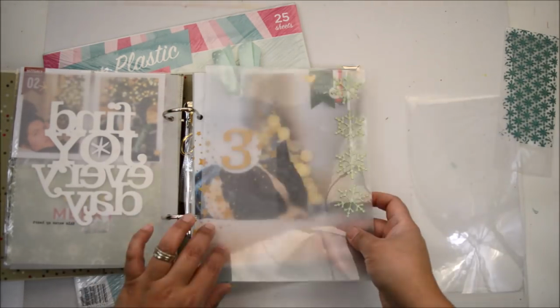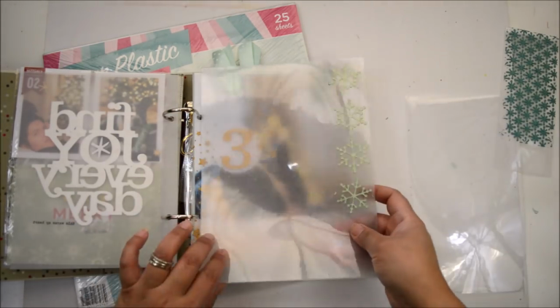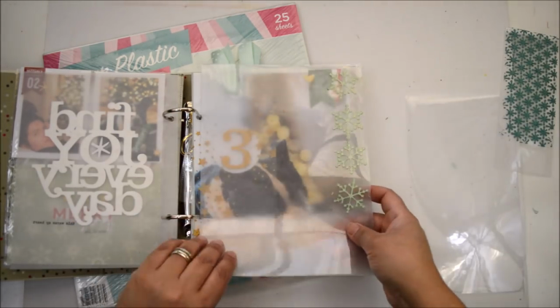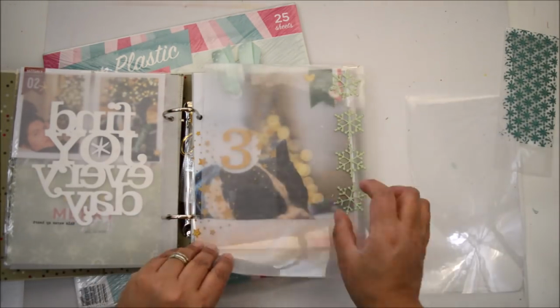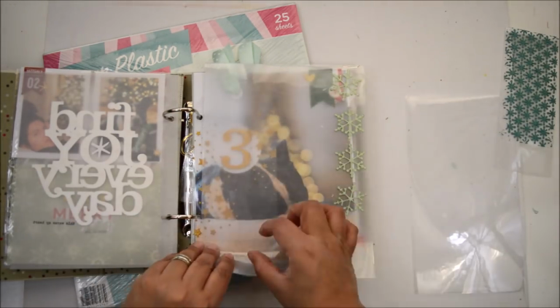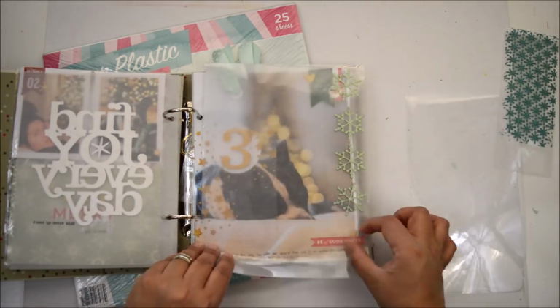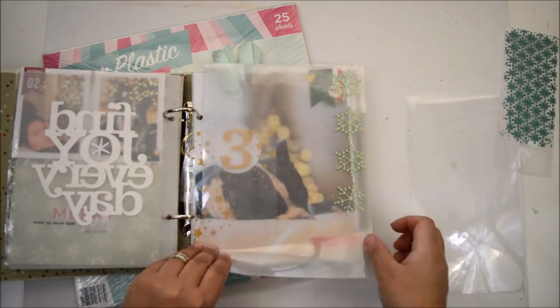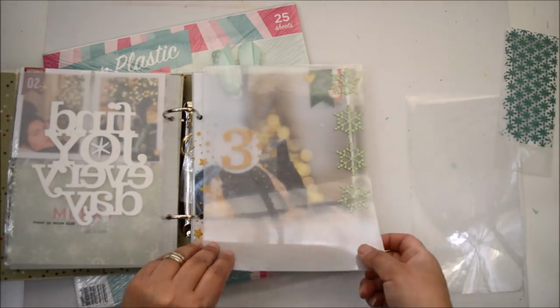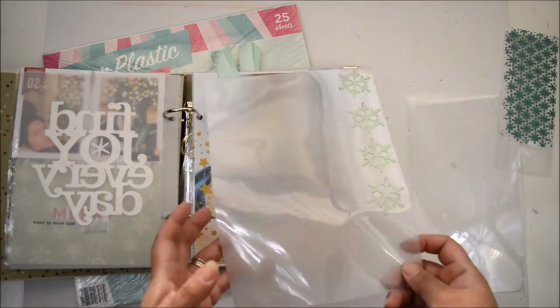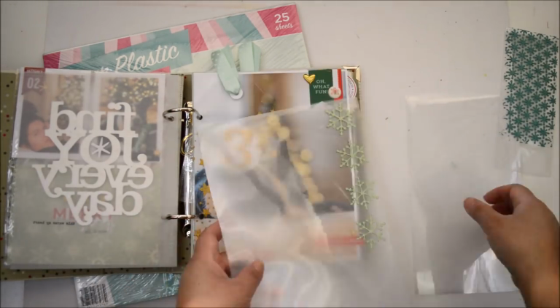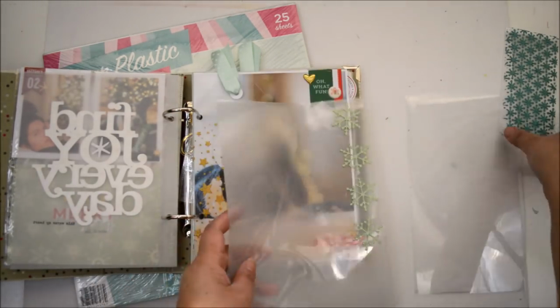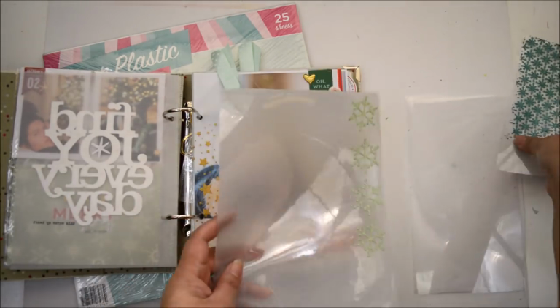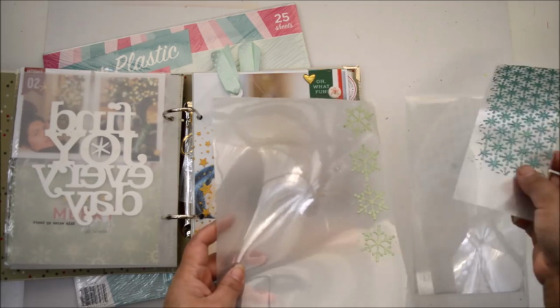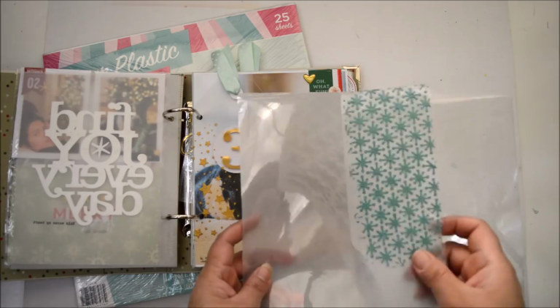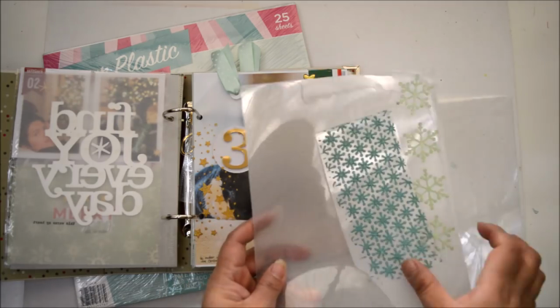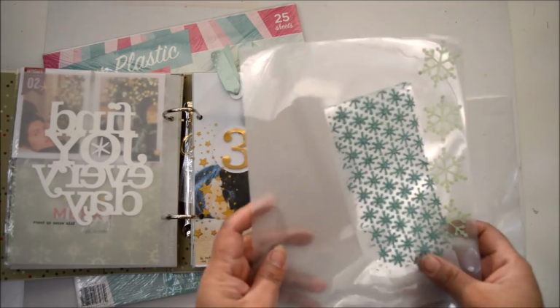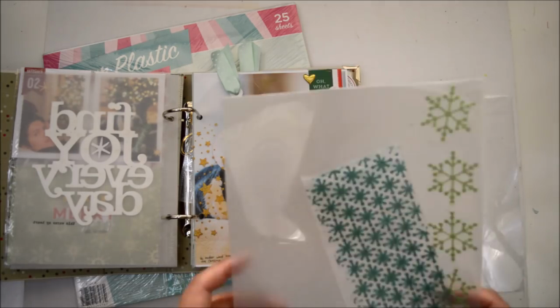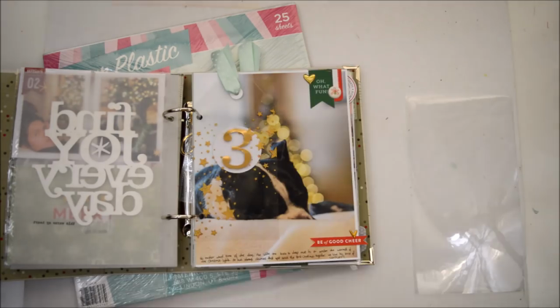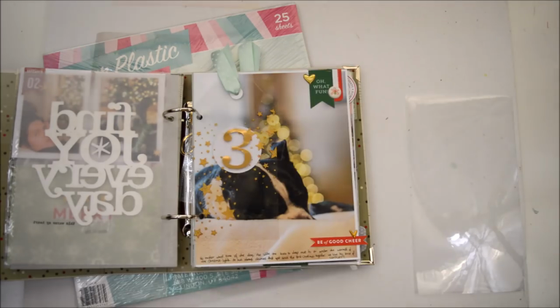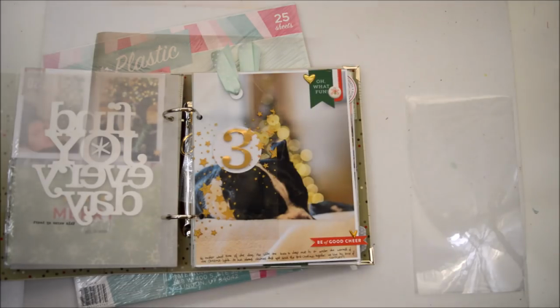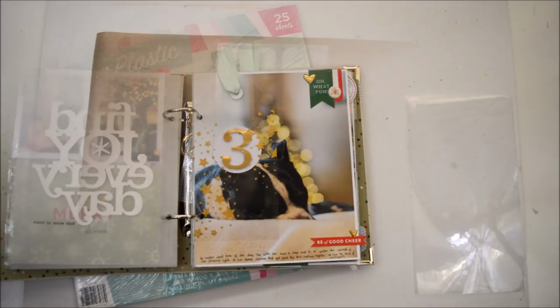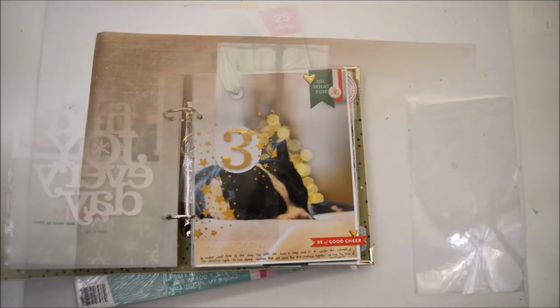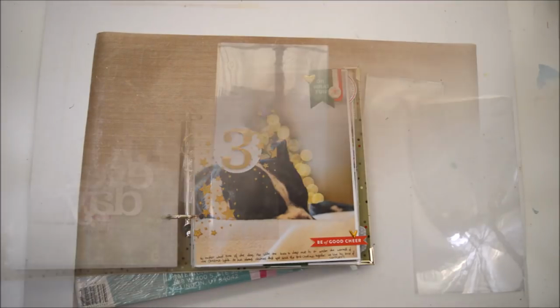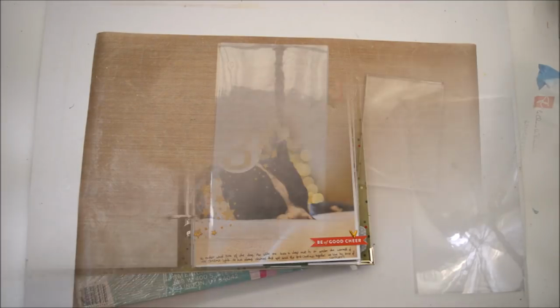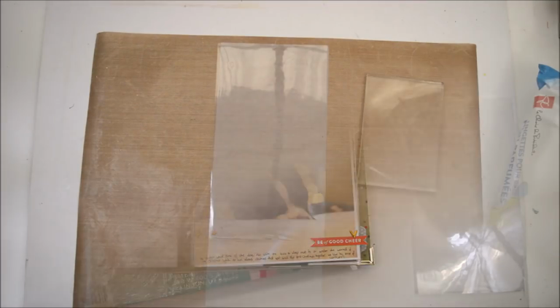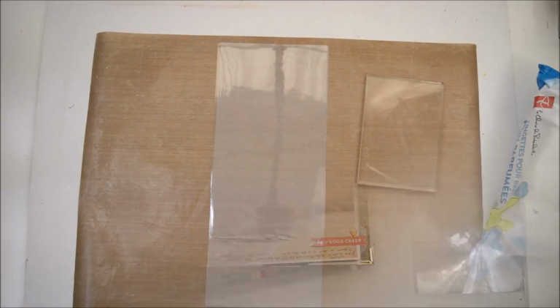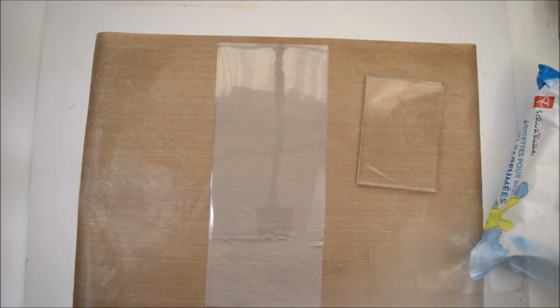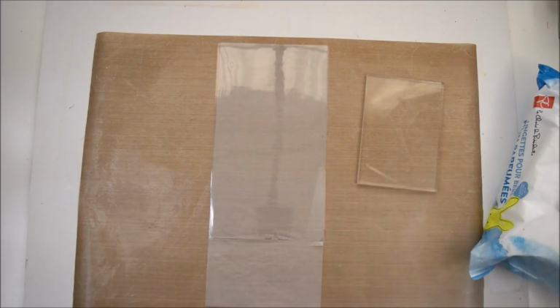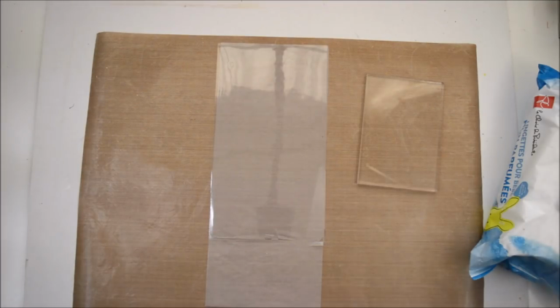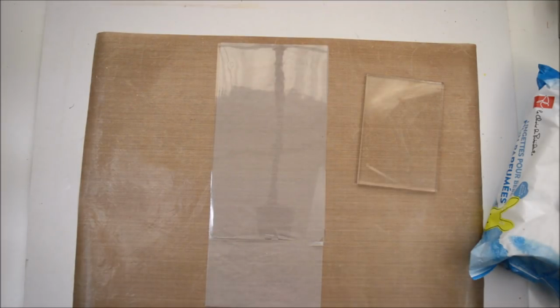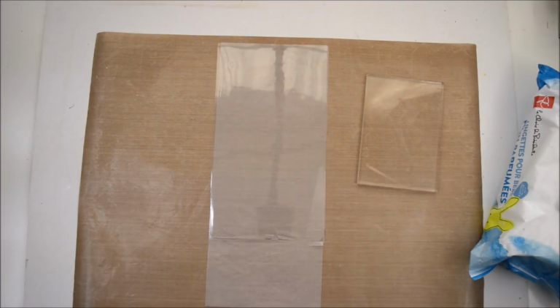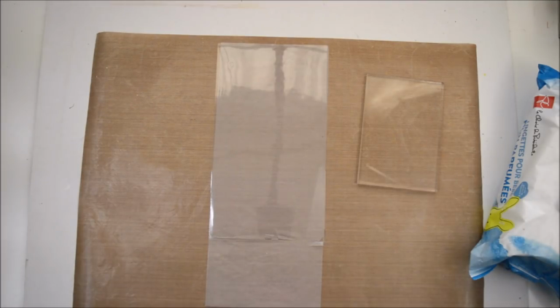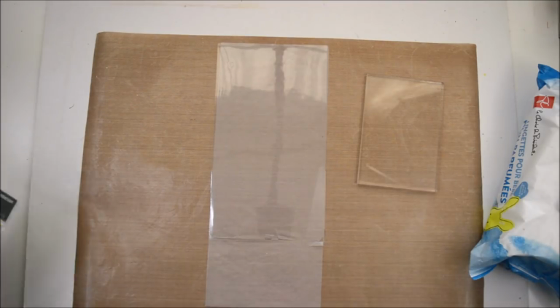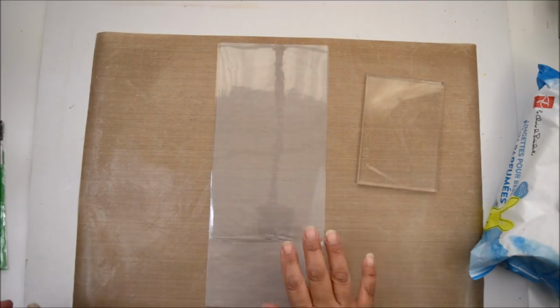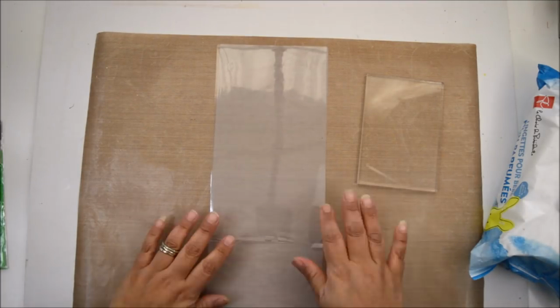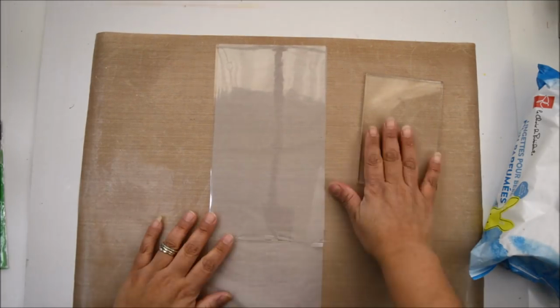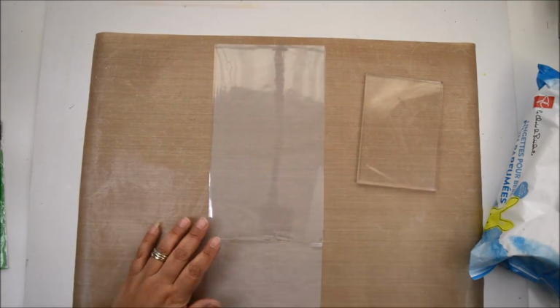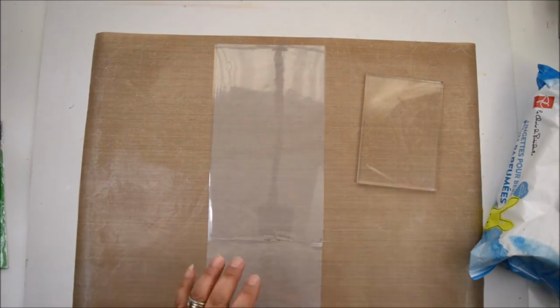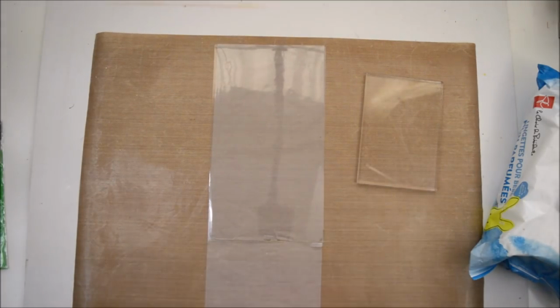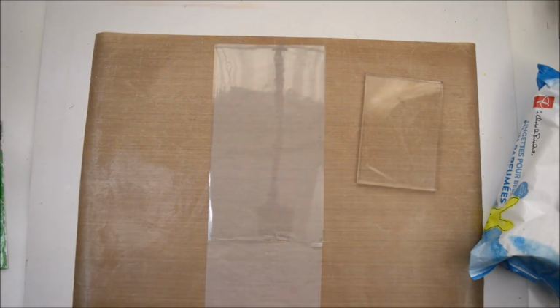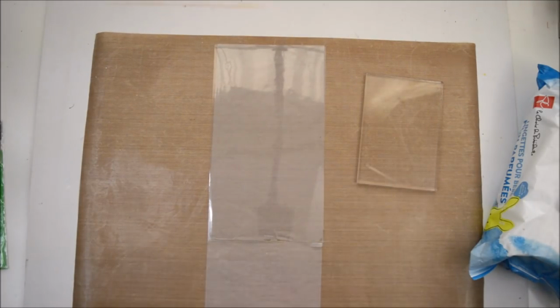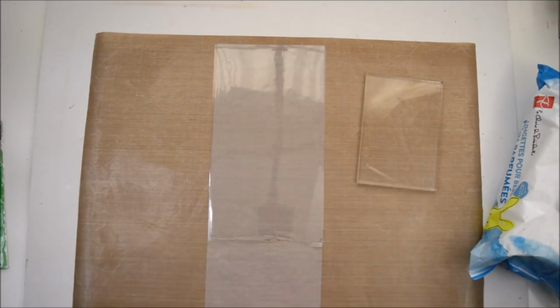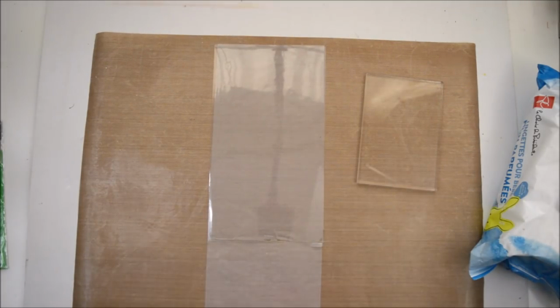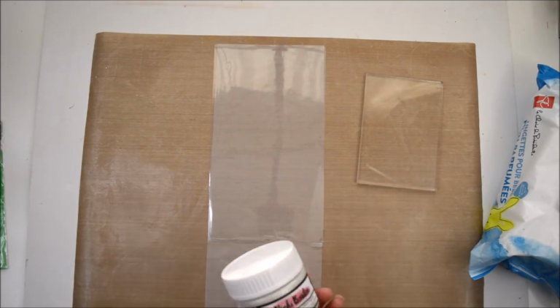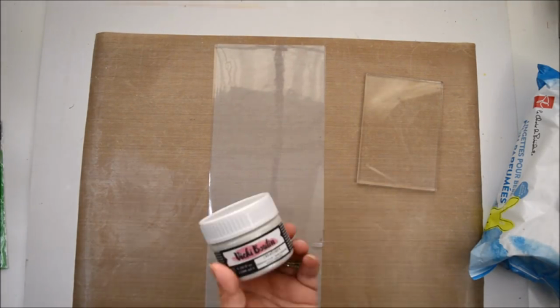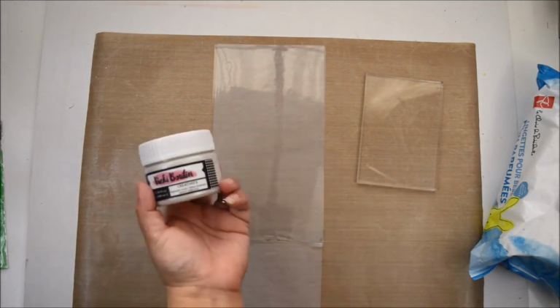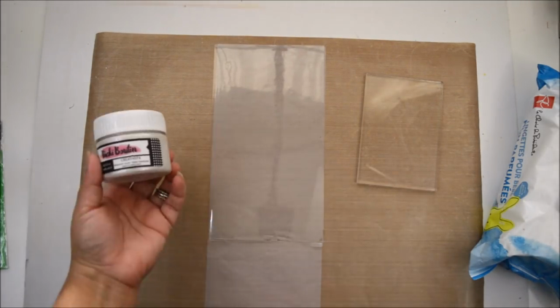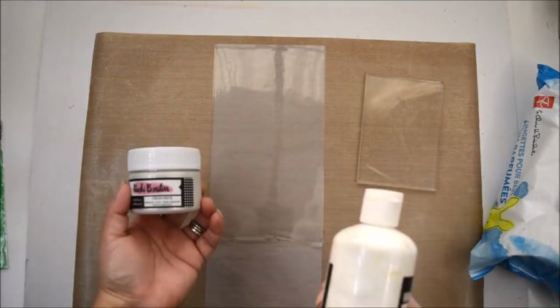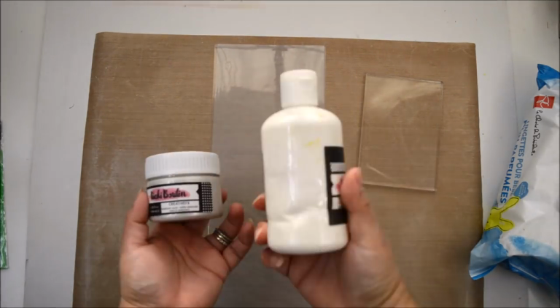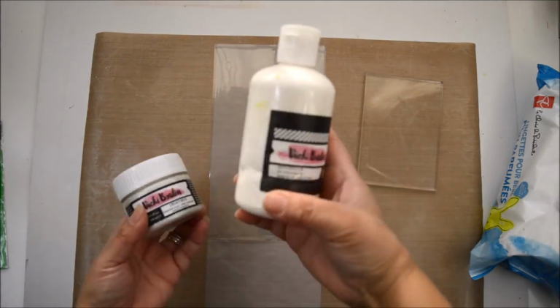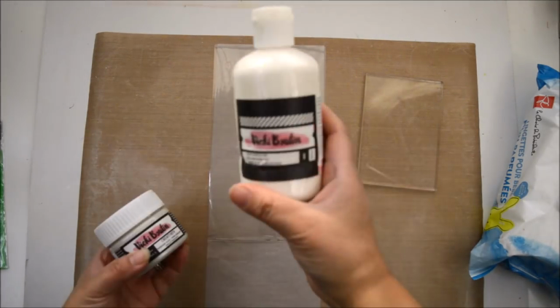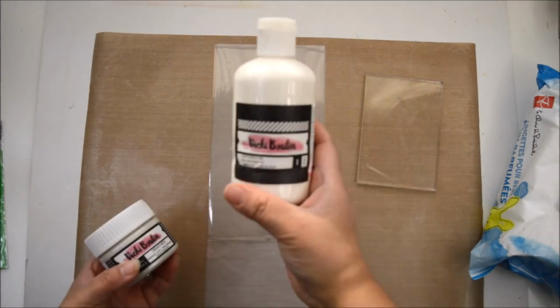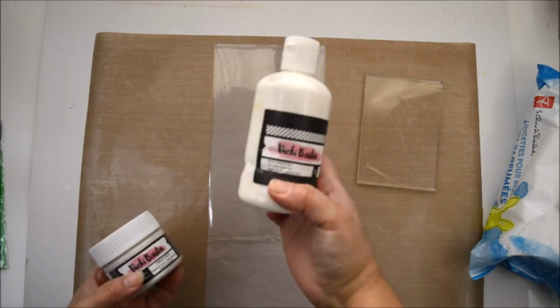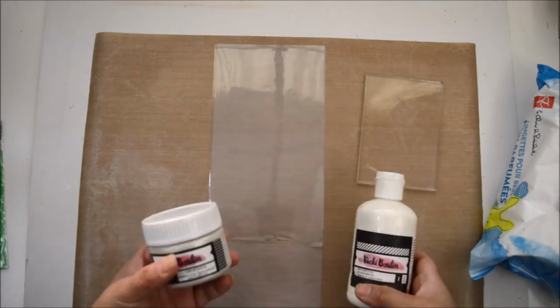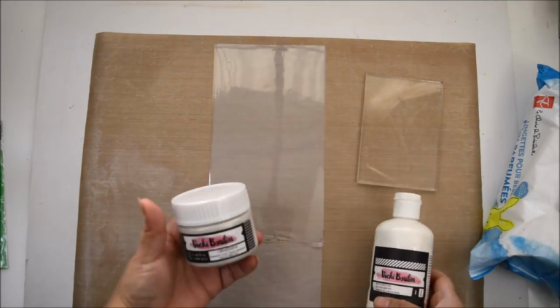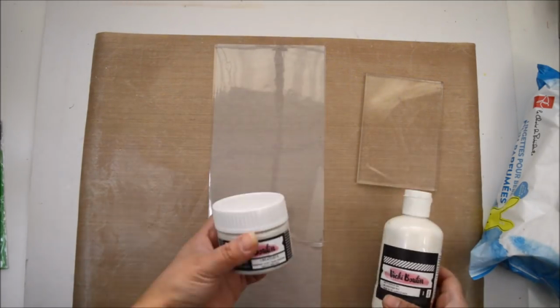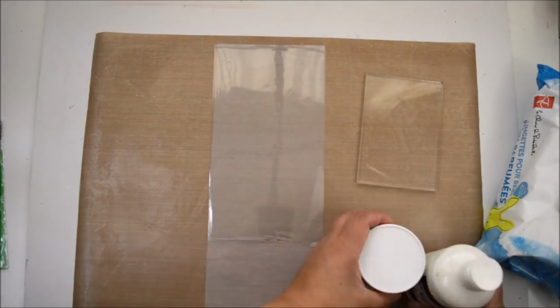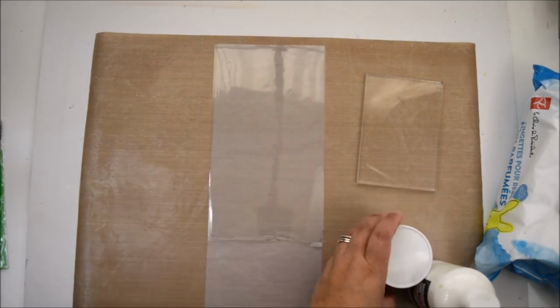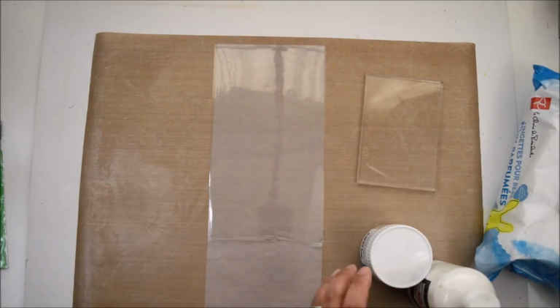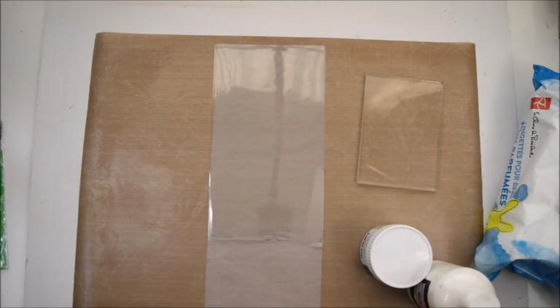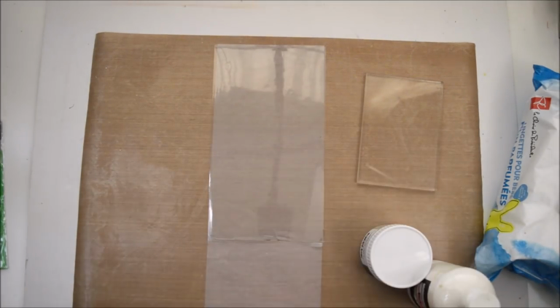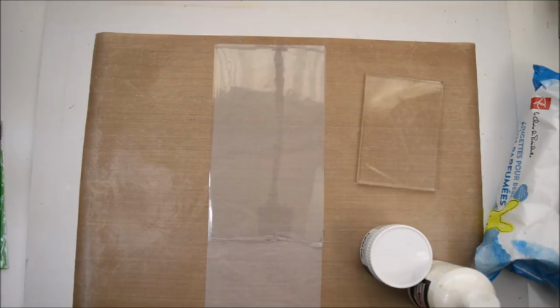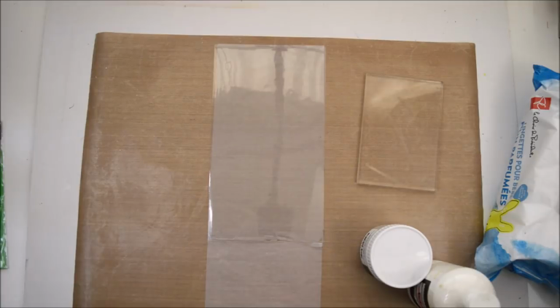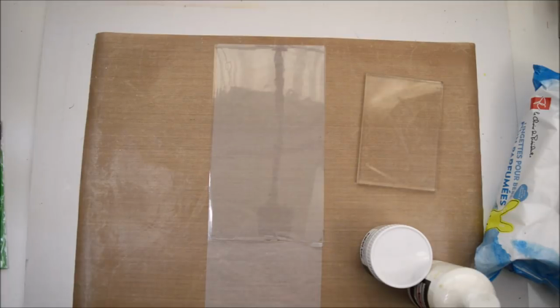For most of my pages — not all of them, but some — I kept the clean wrap and just added a little bit of glue so it sticks together.